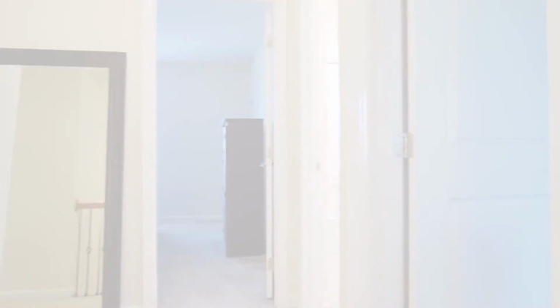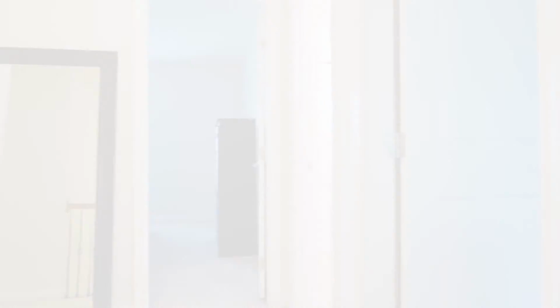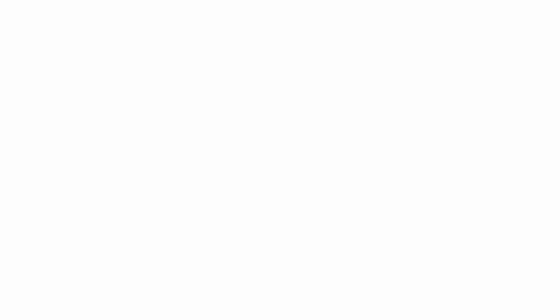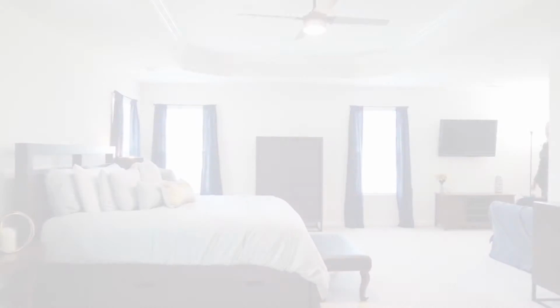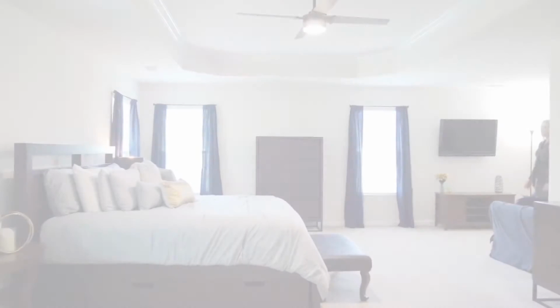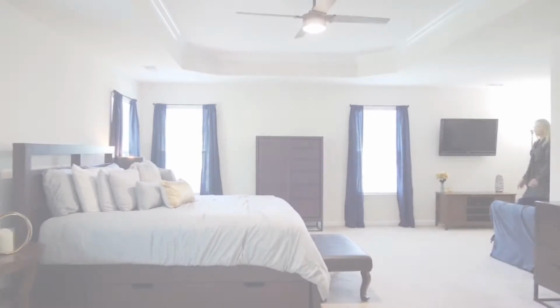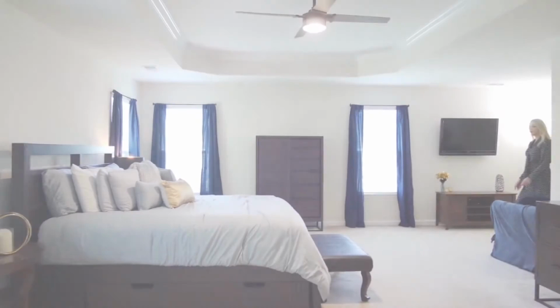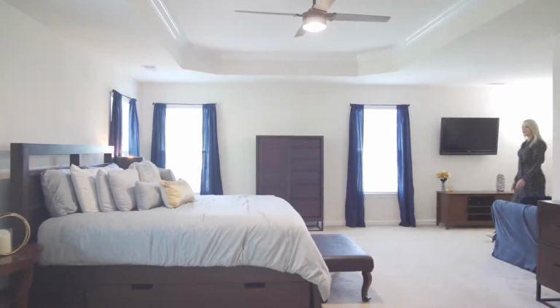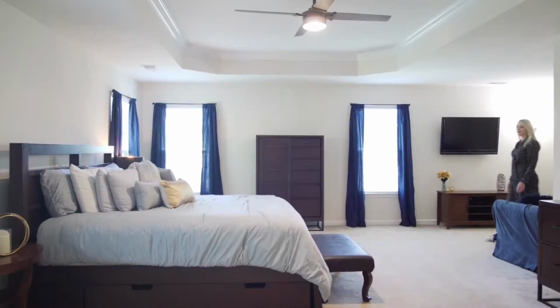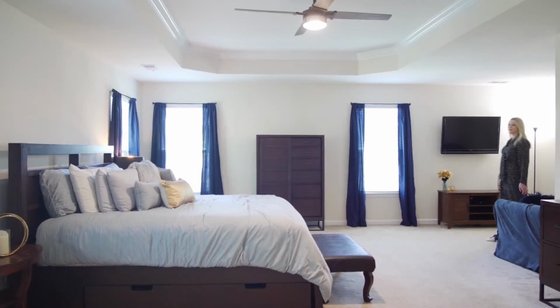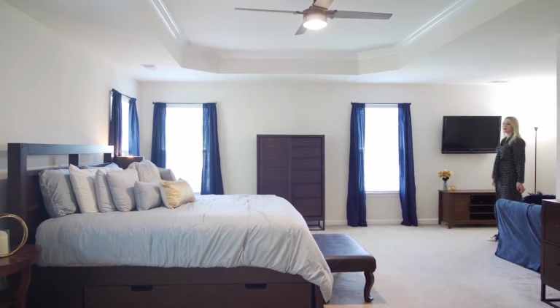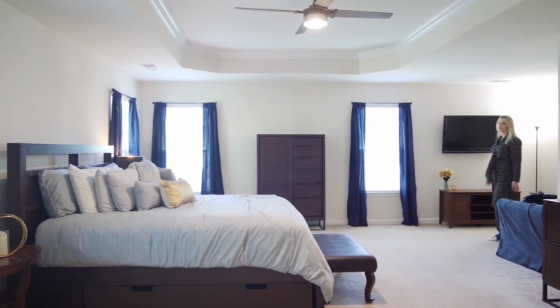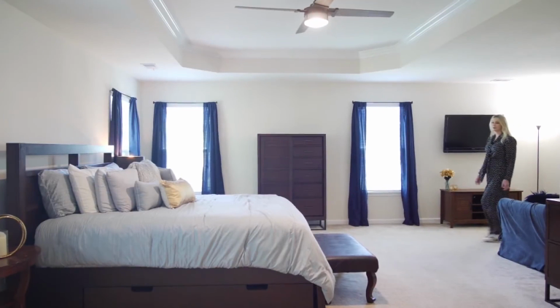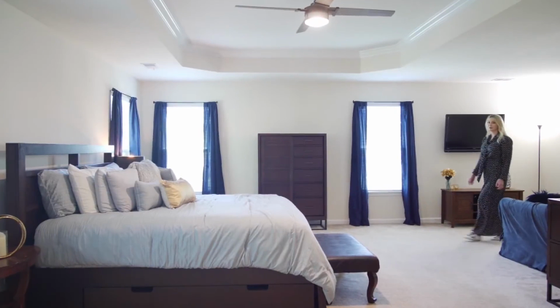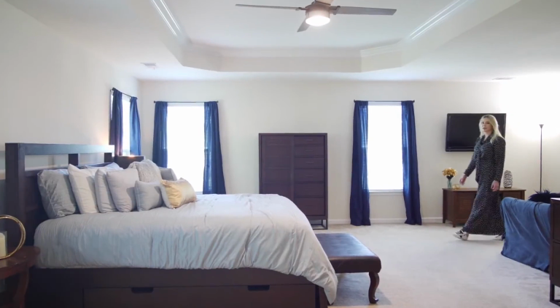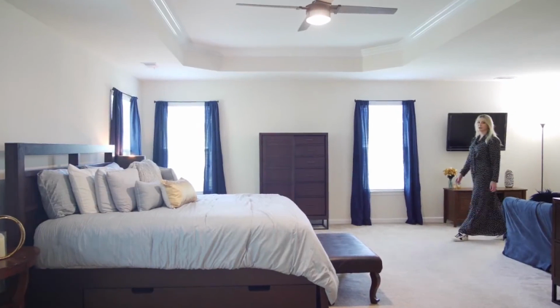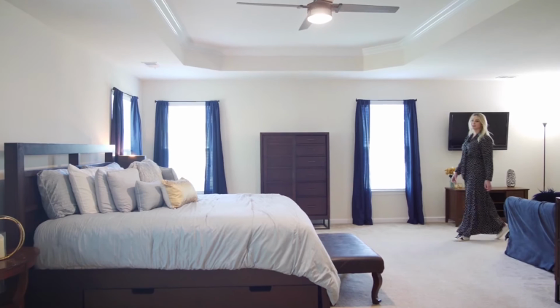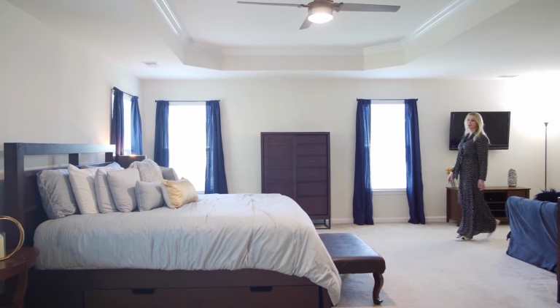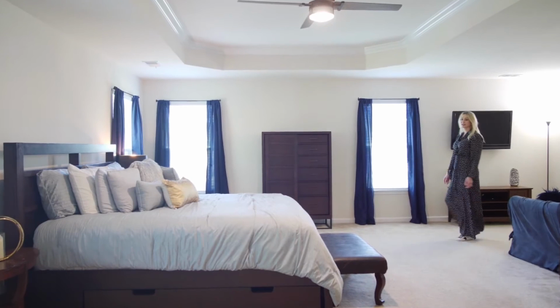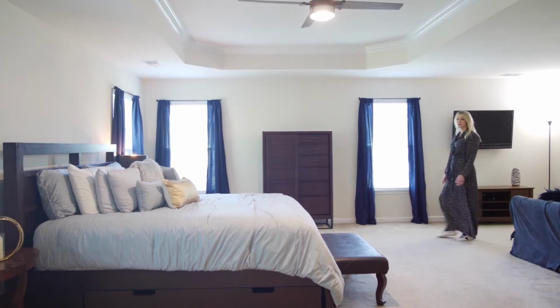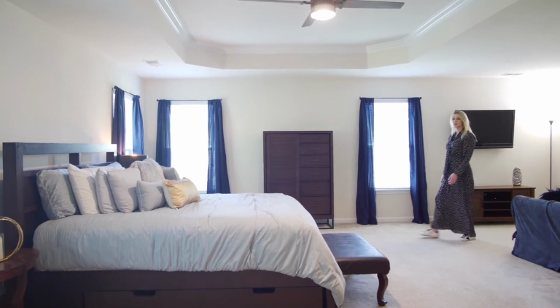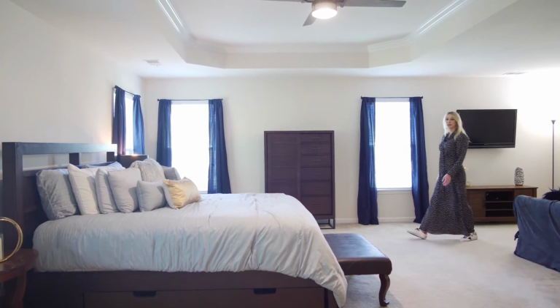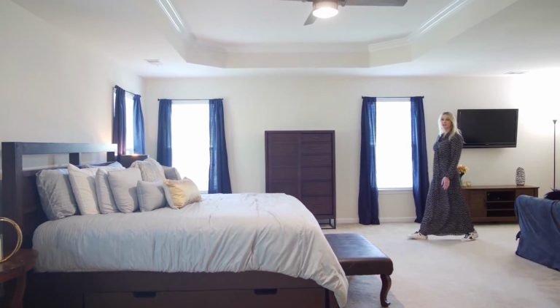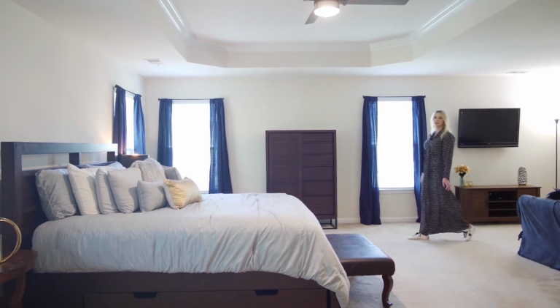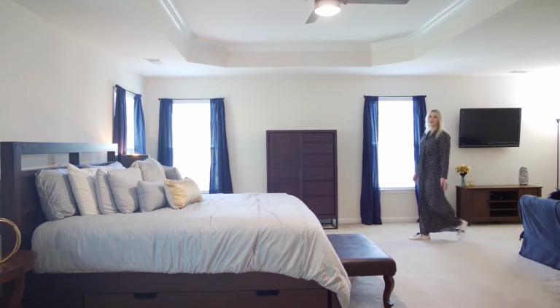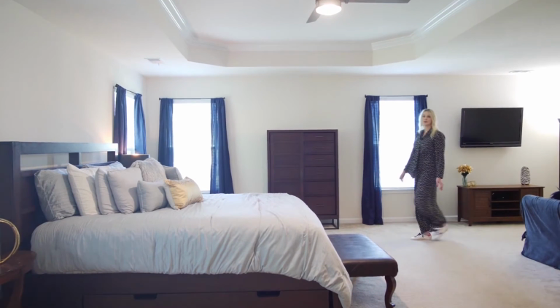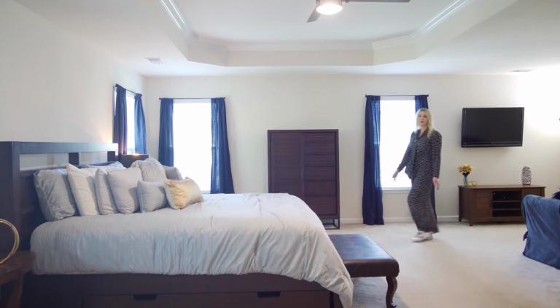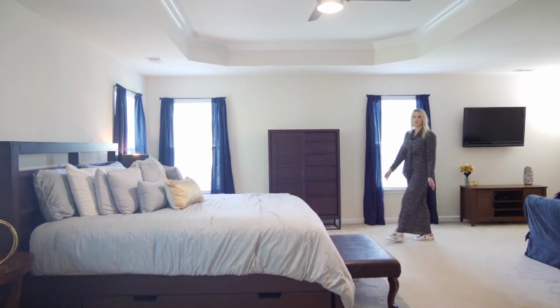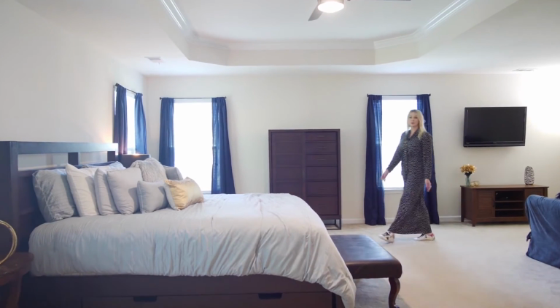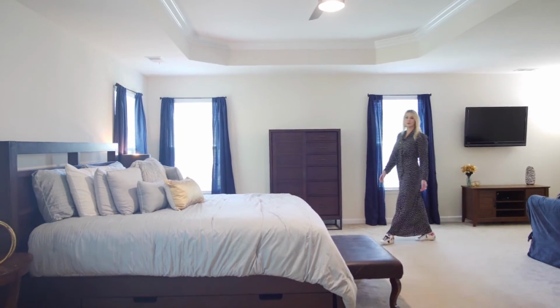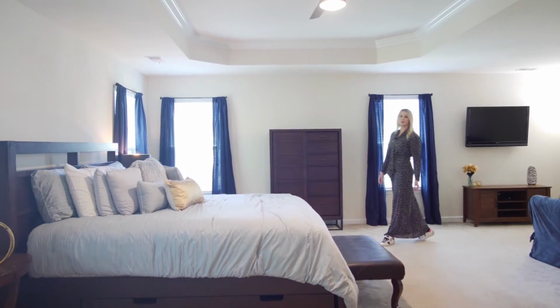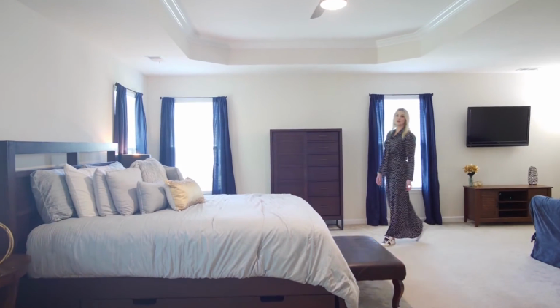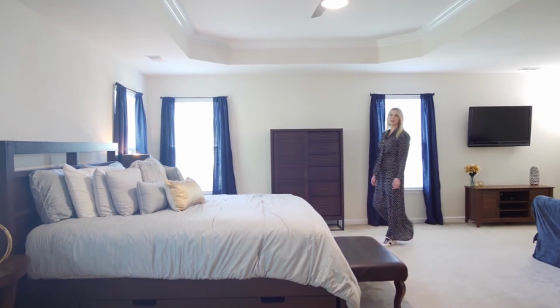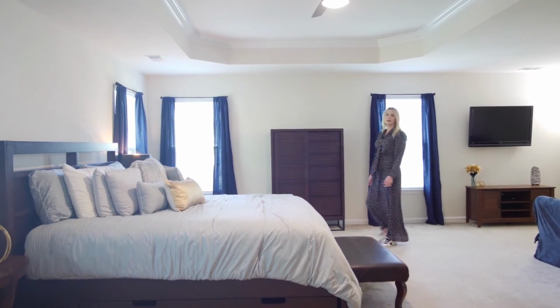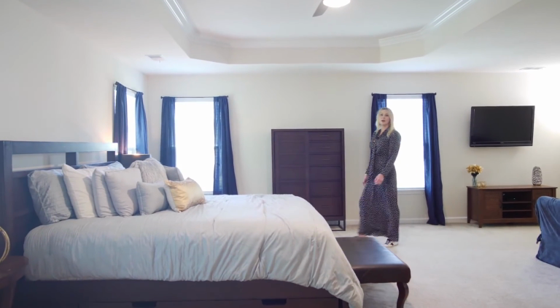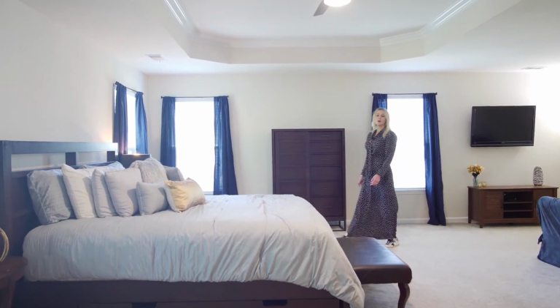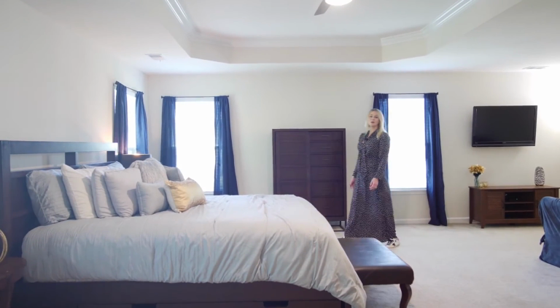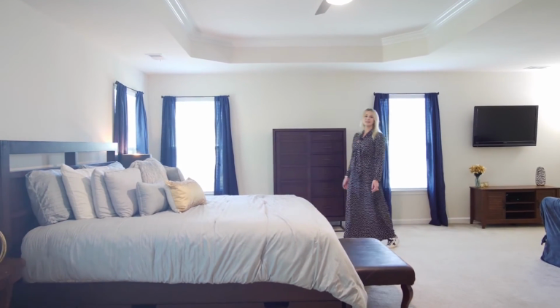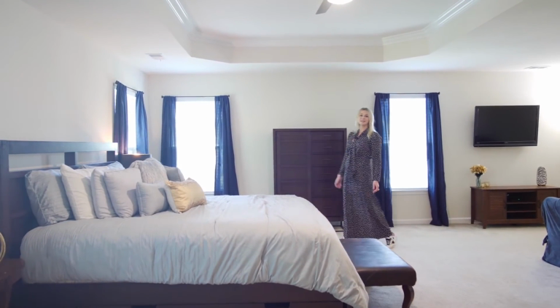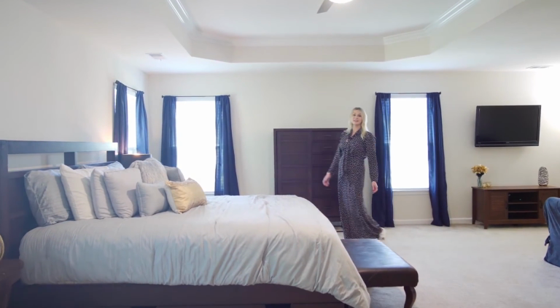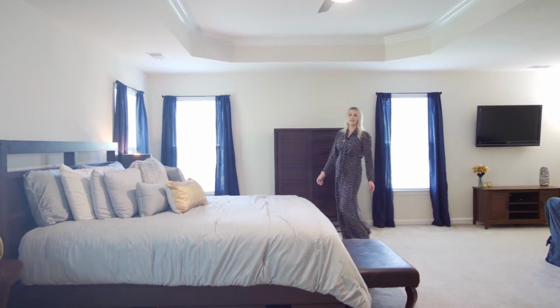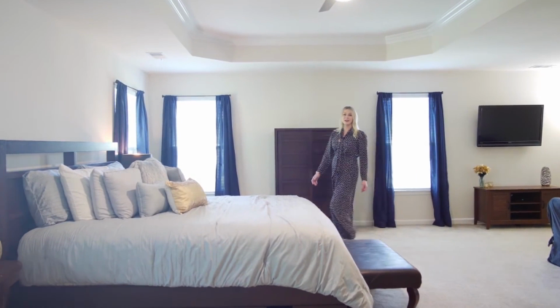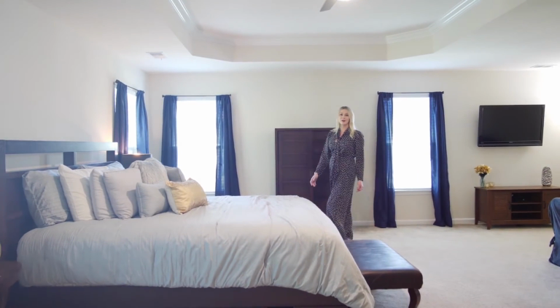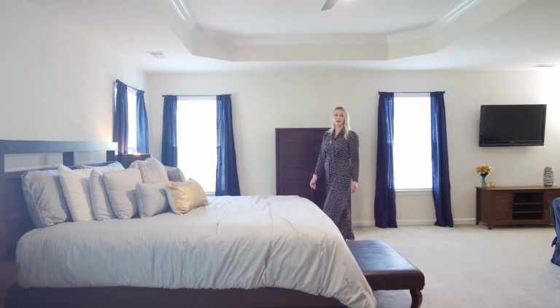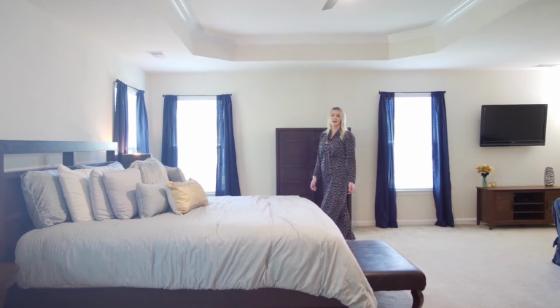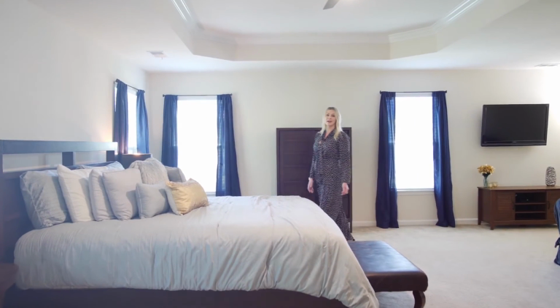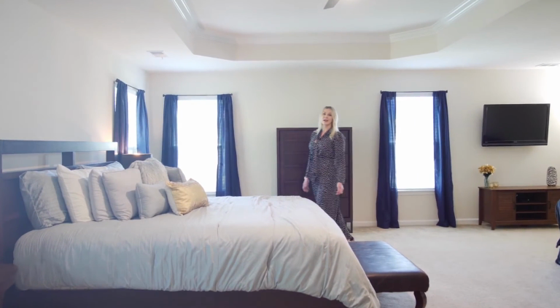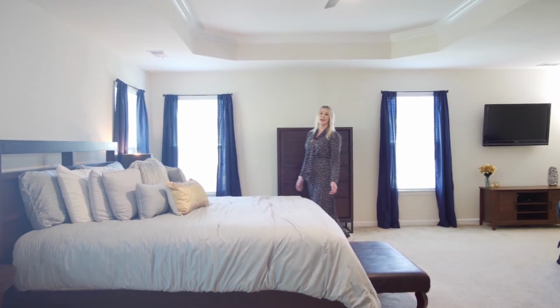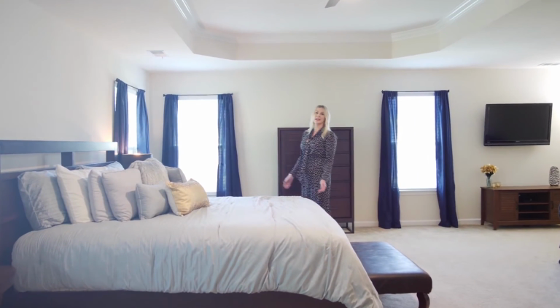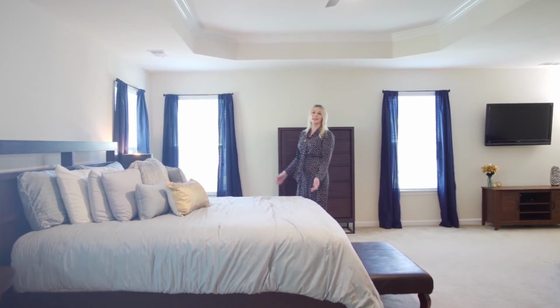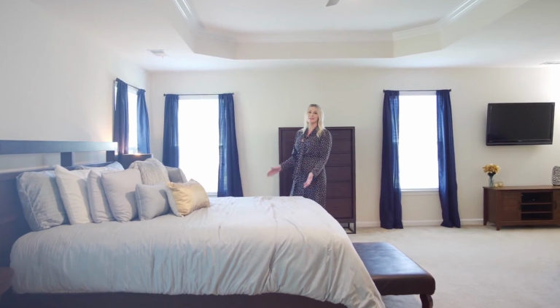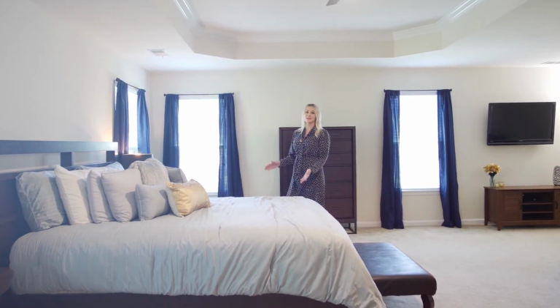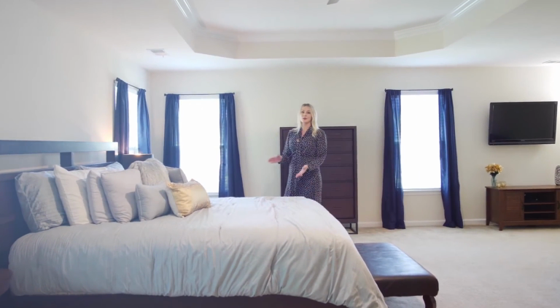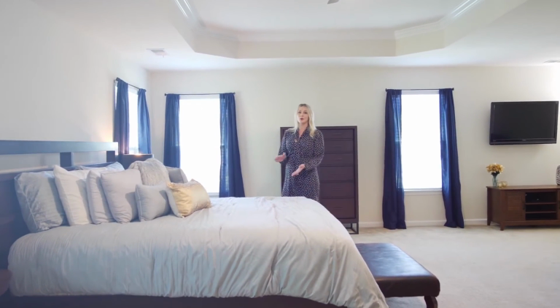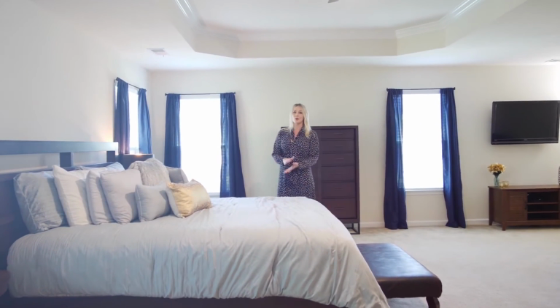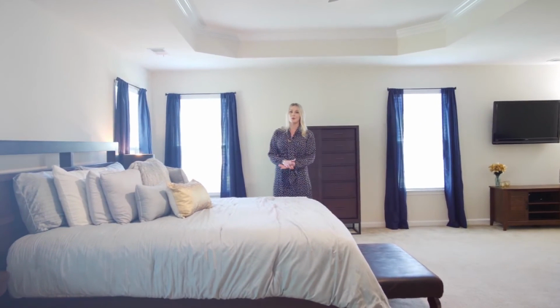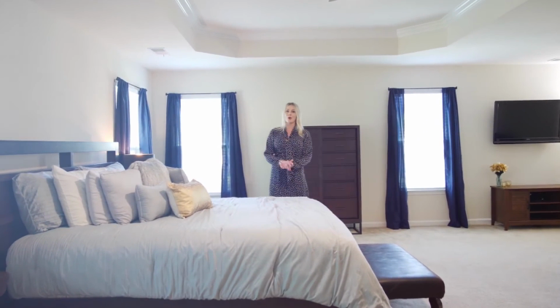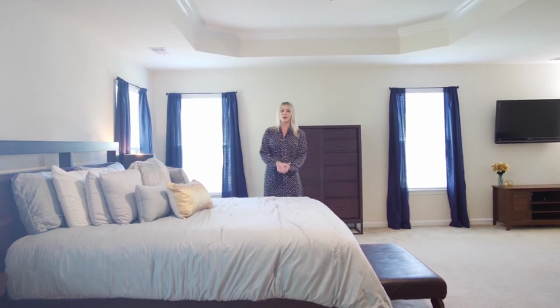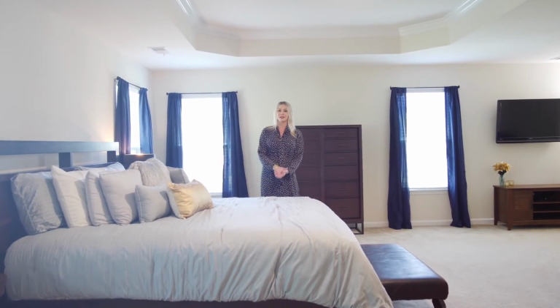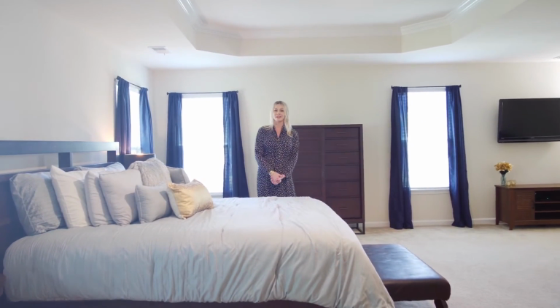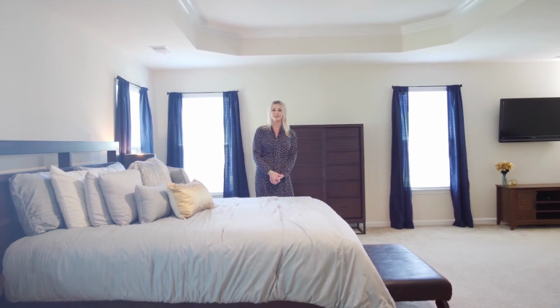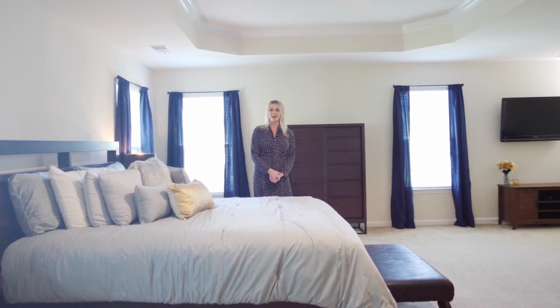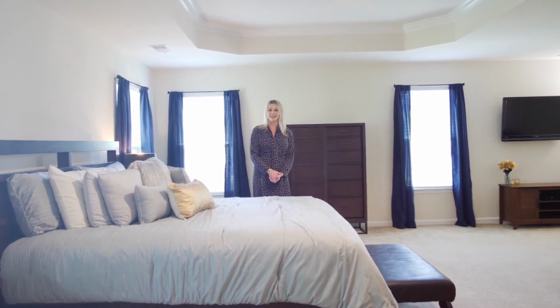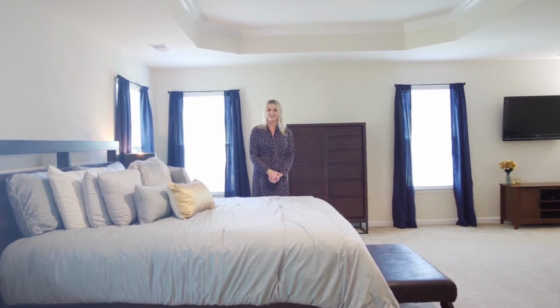Another one of our favorite things is the spacious owner suite with sitting area and his and her walk-in closets.